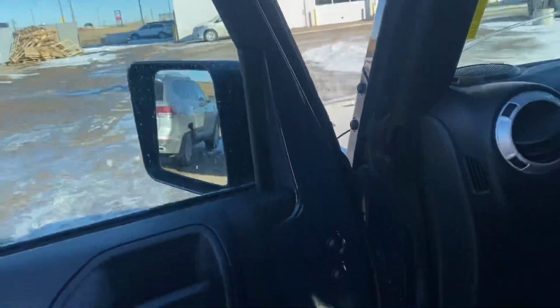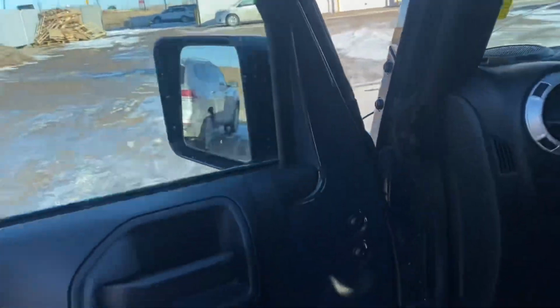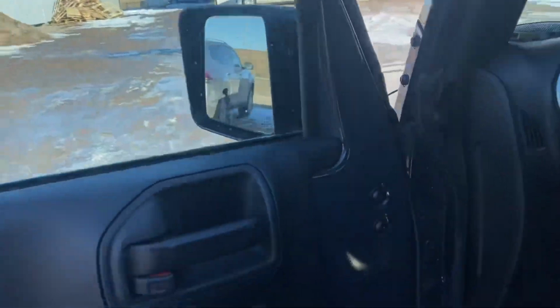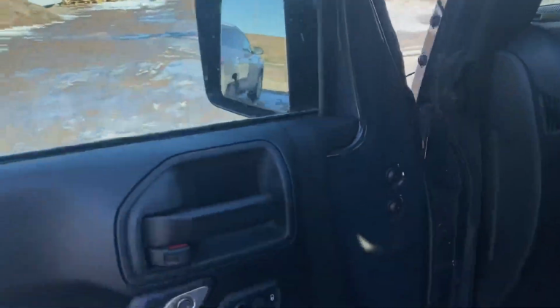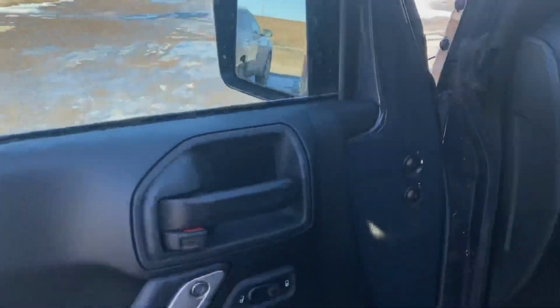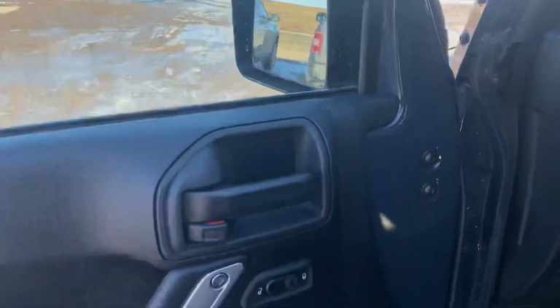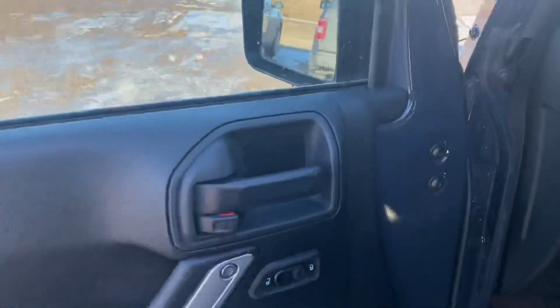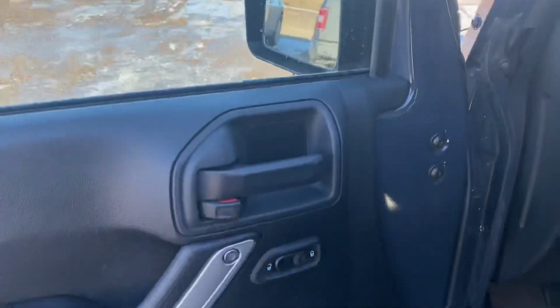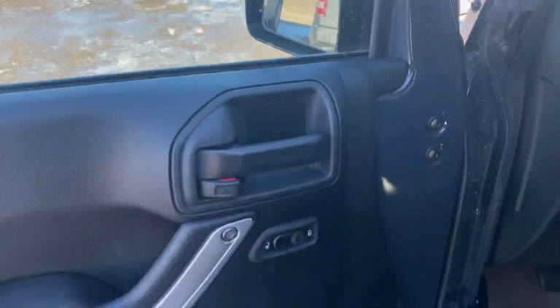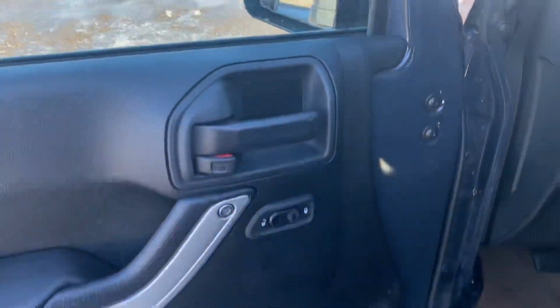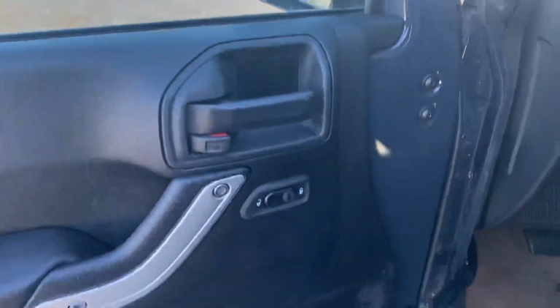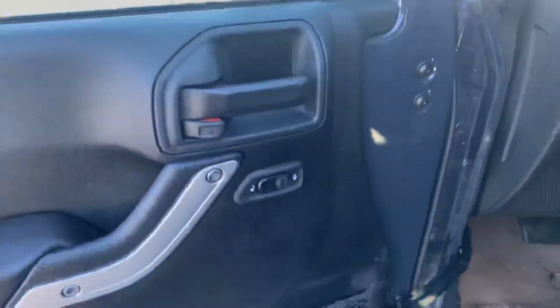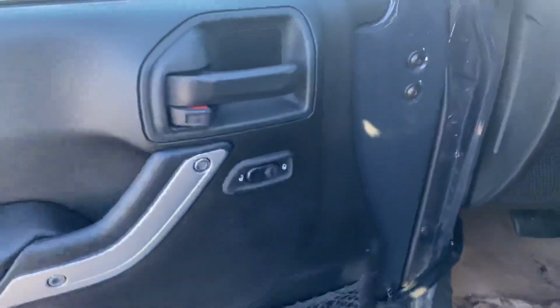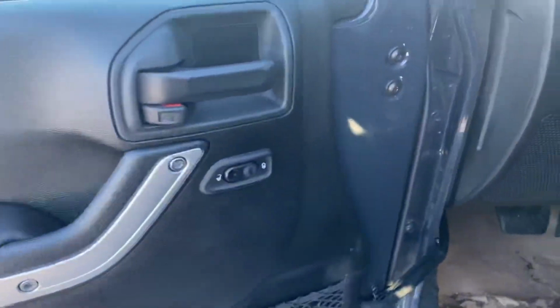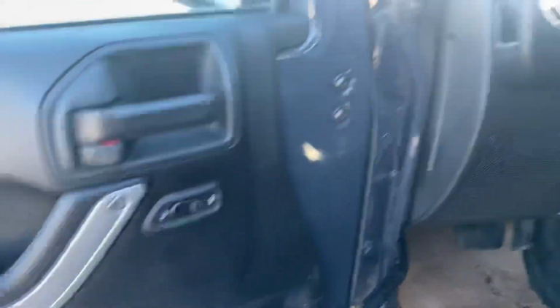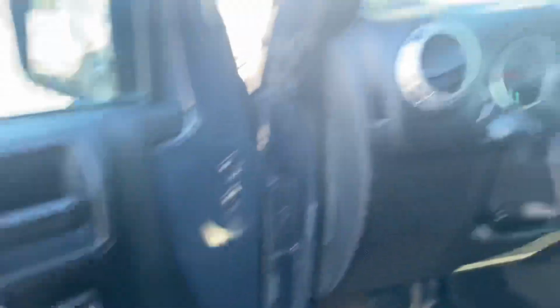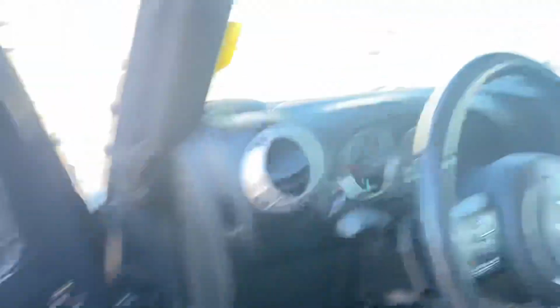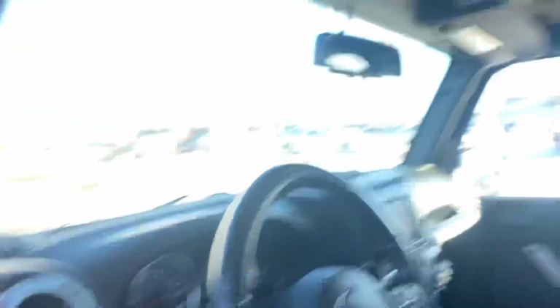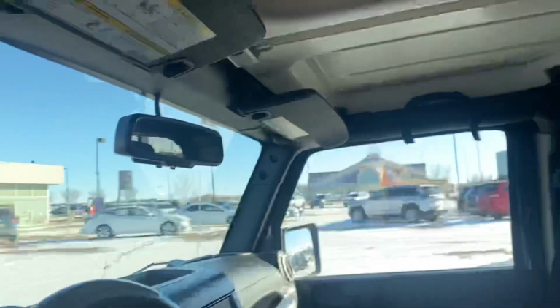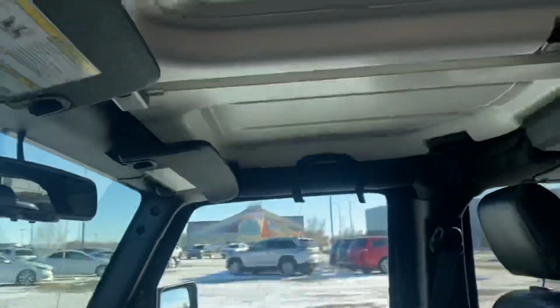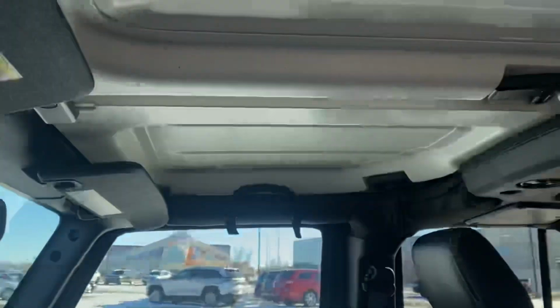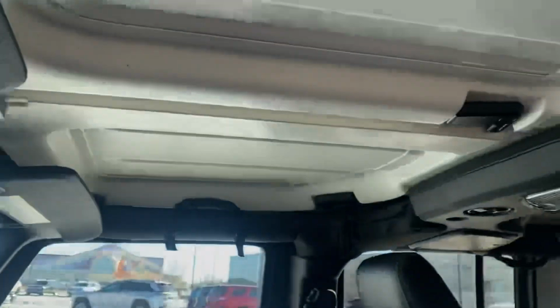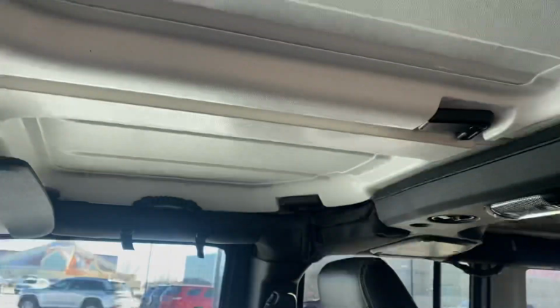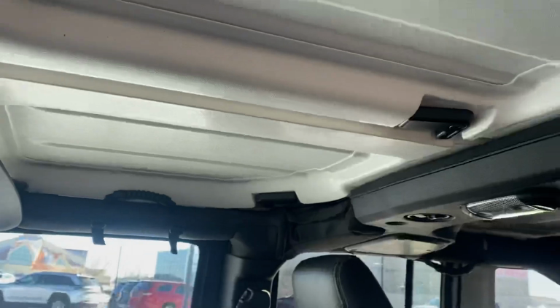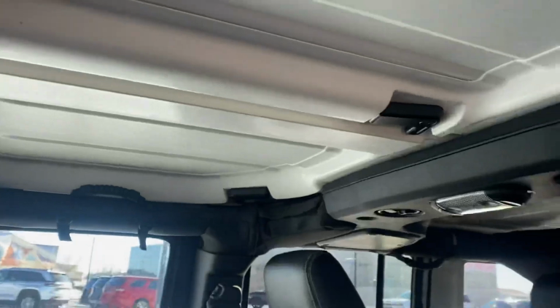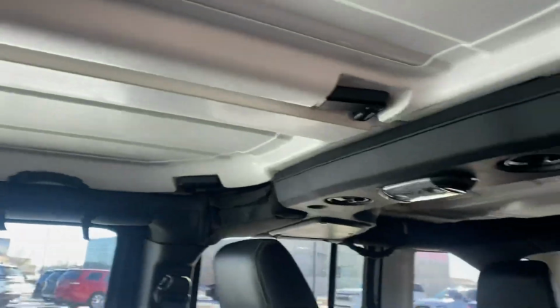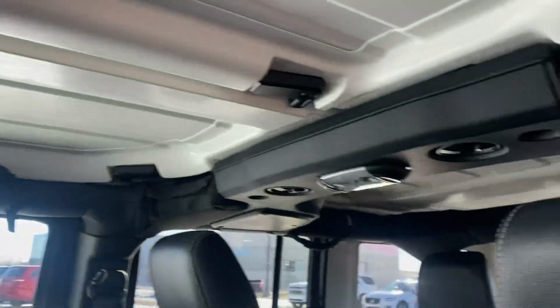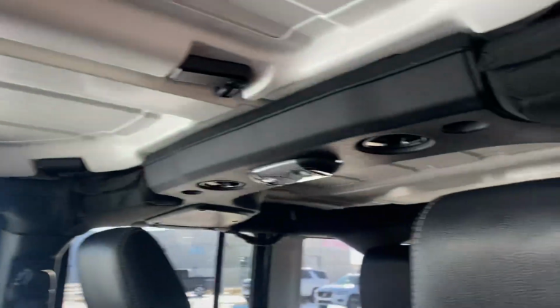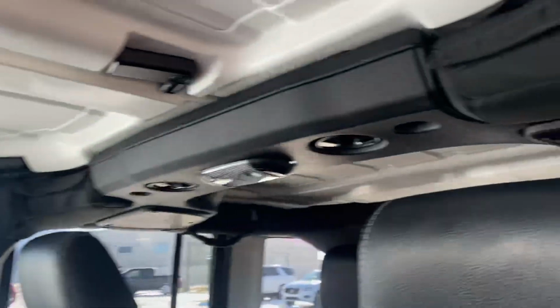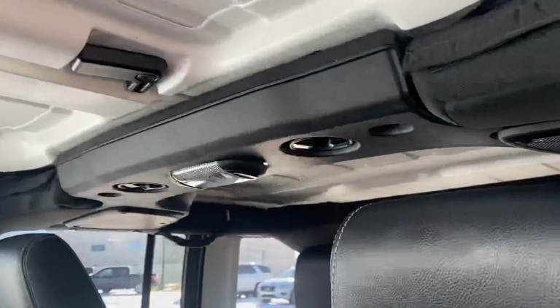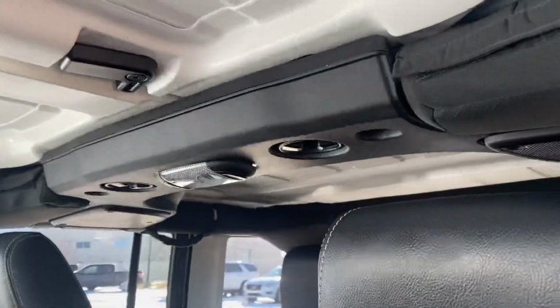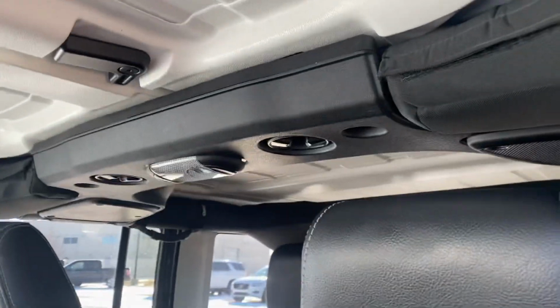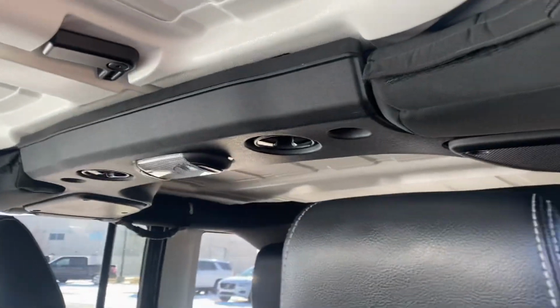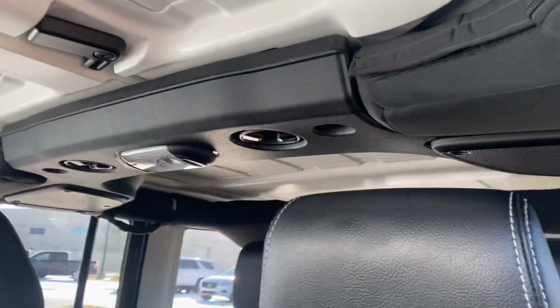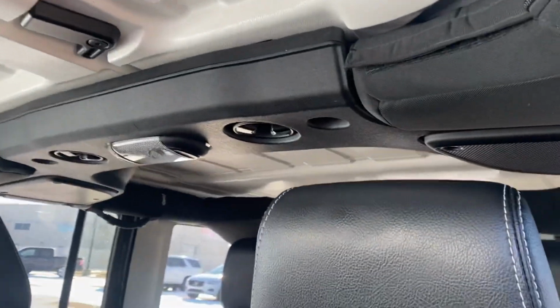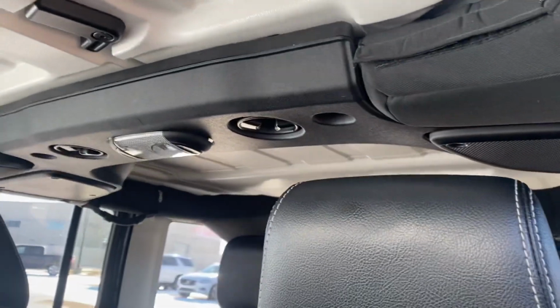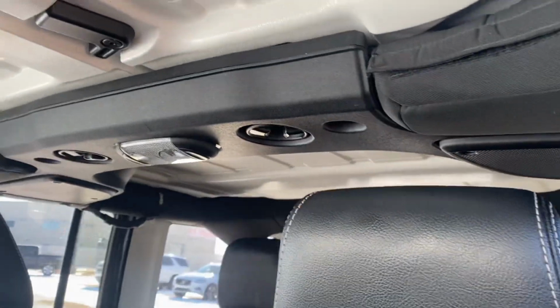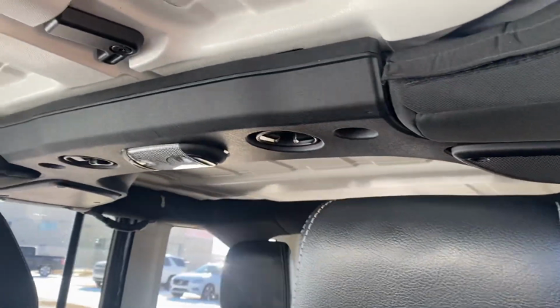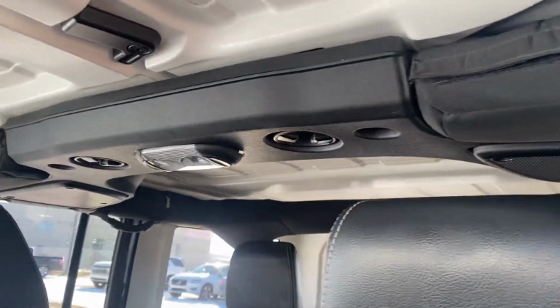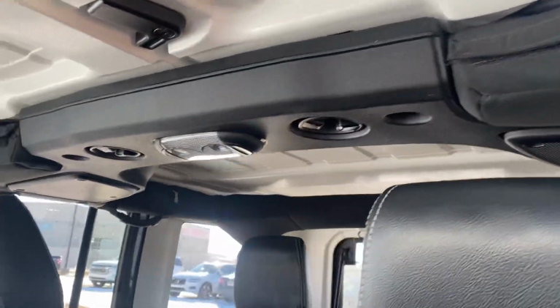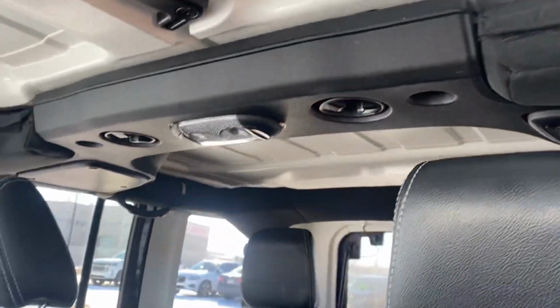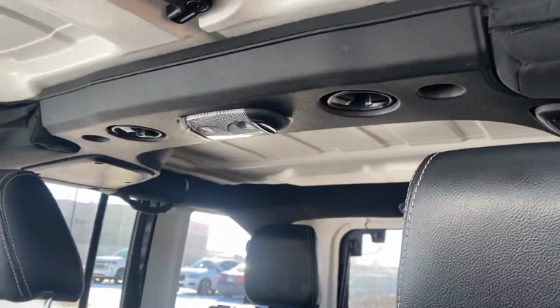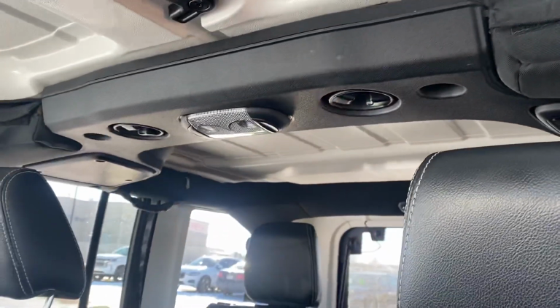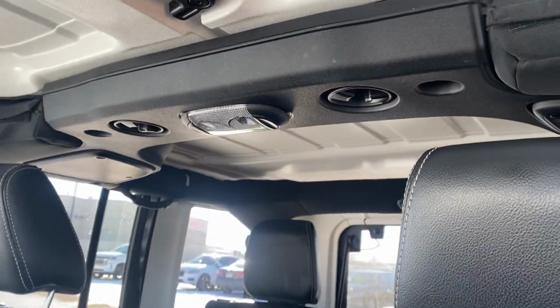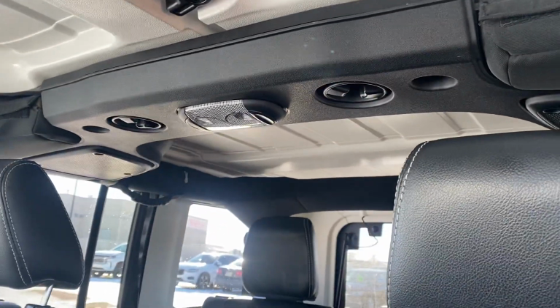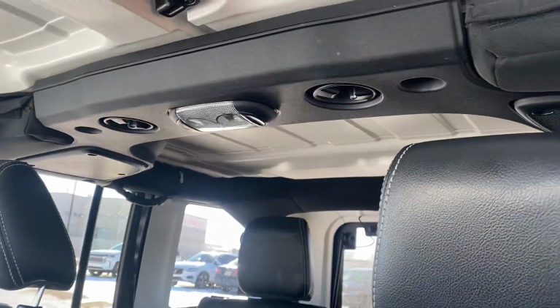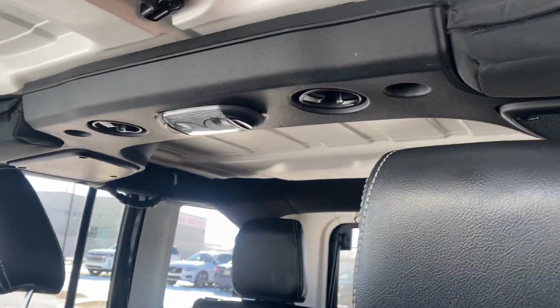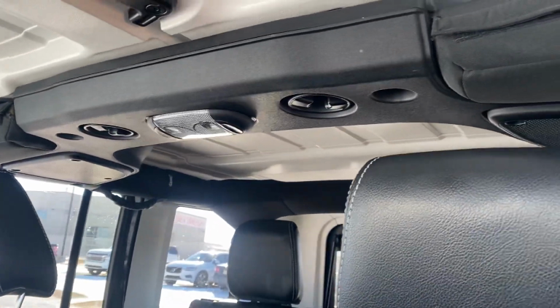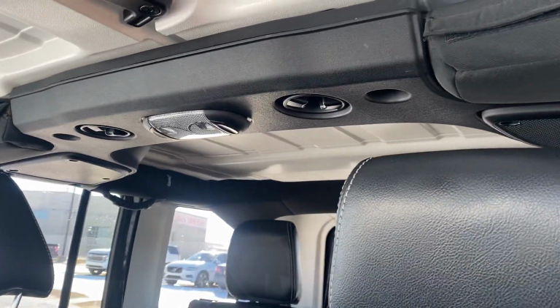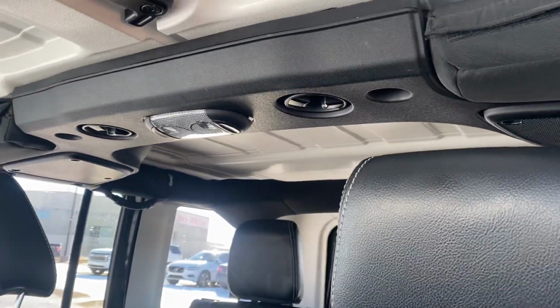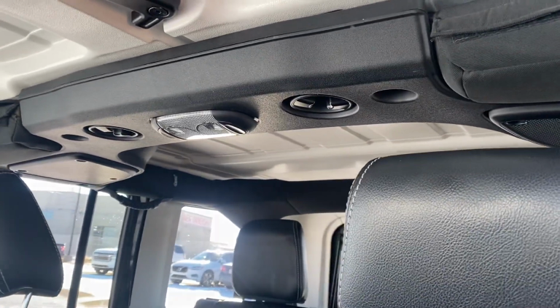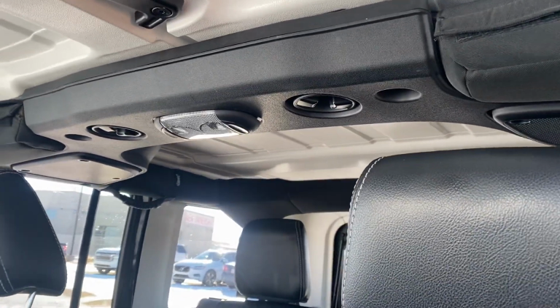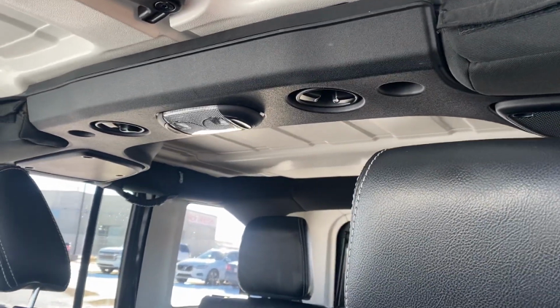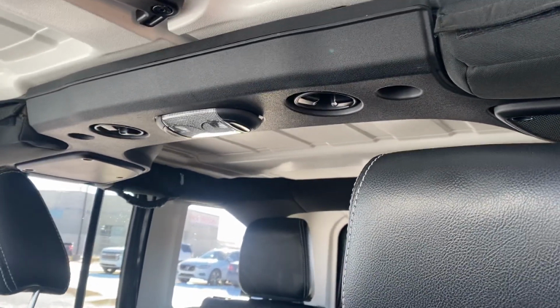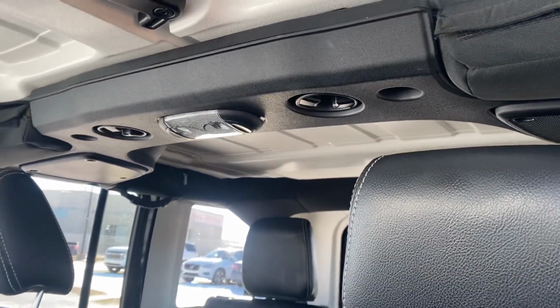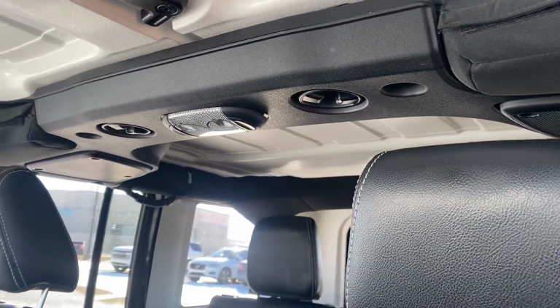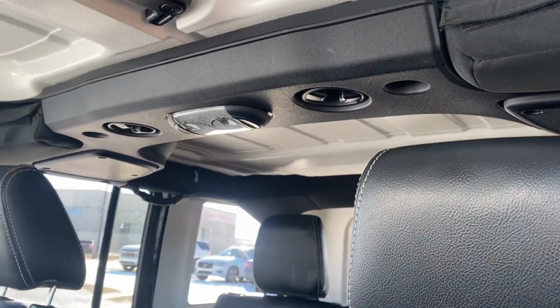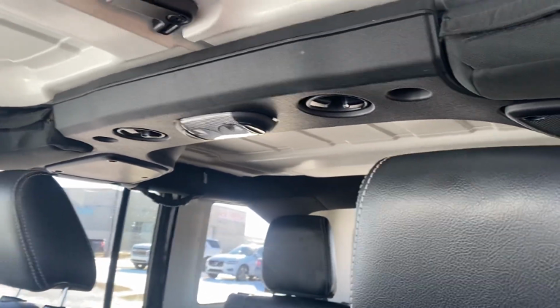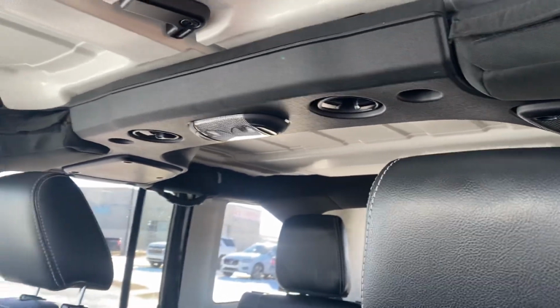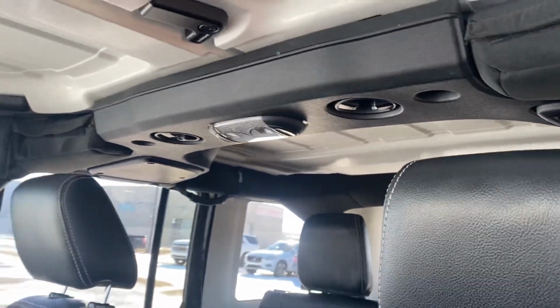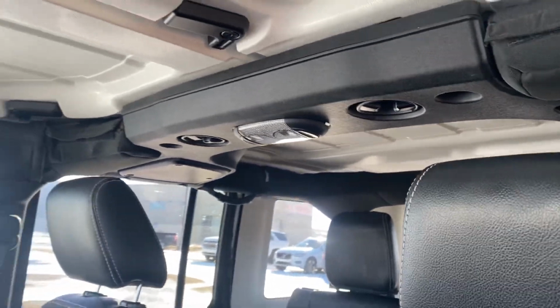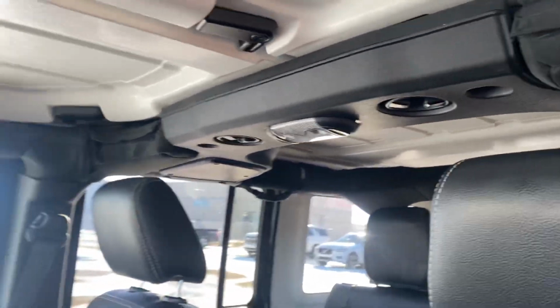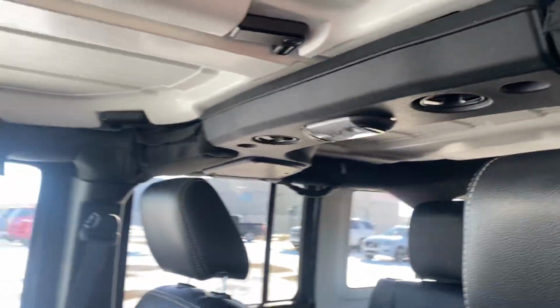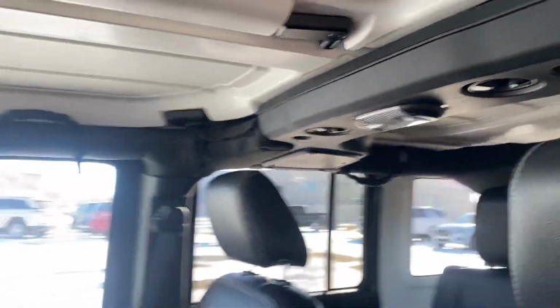These doors all come off, same as the top. Right now it has the hard top on it but it actually includes the soft top as well.